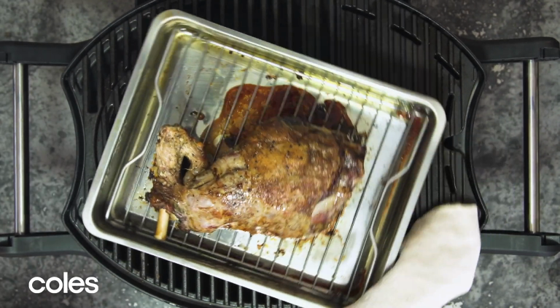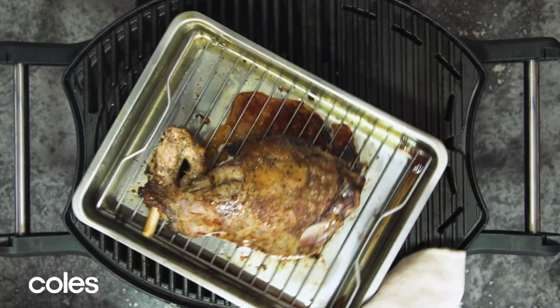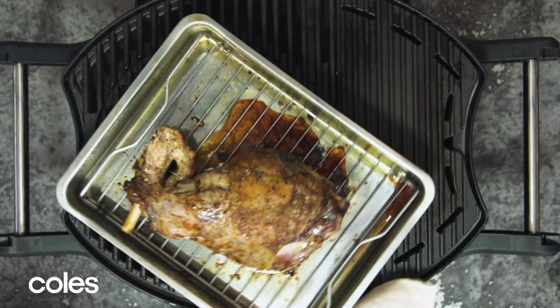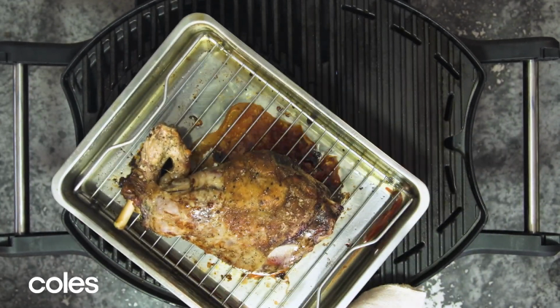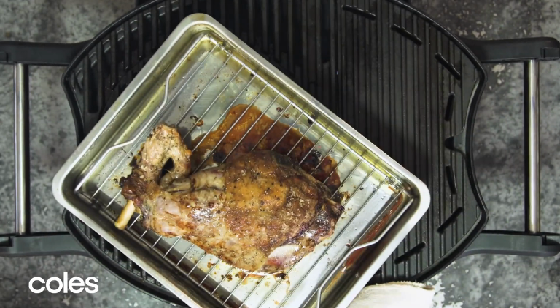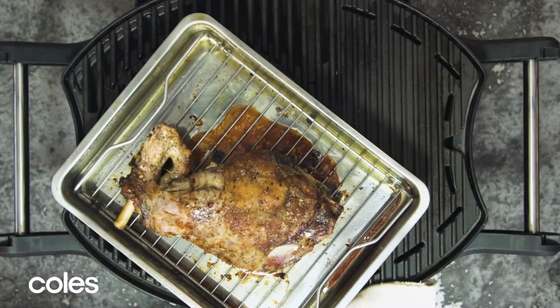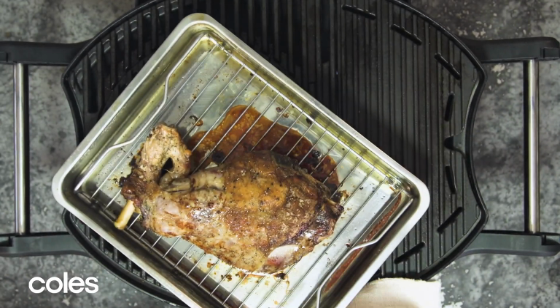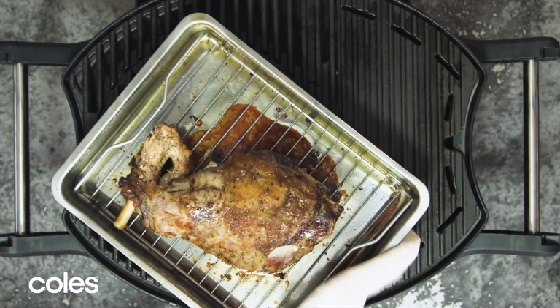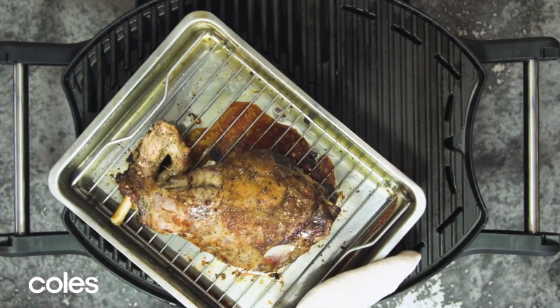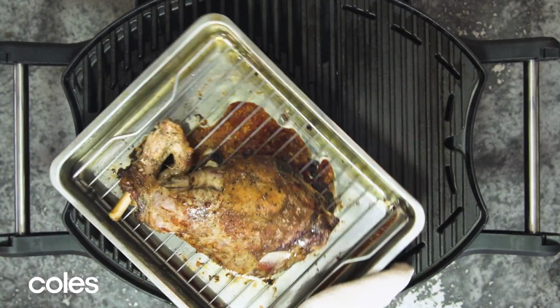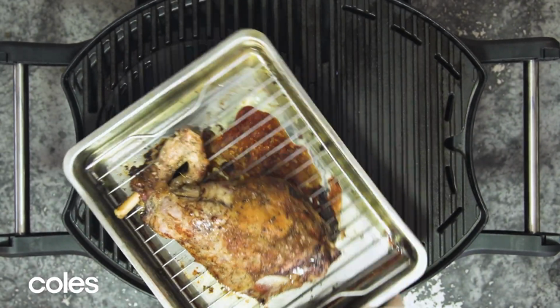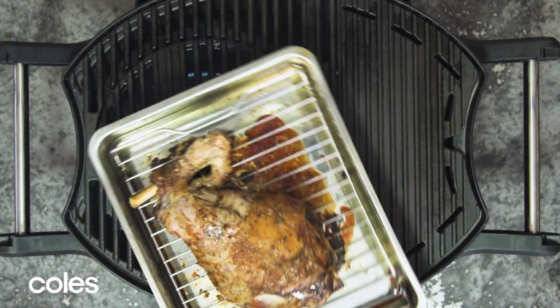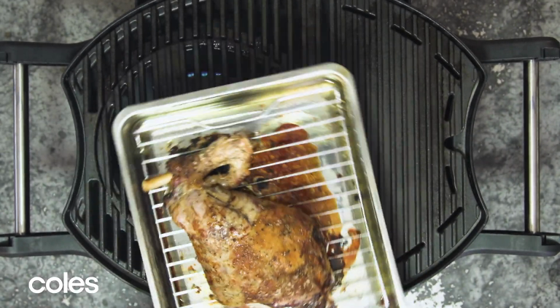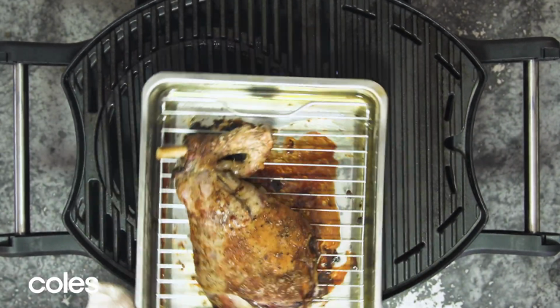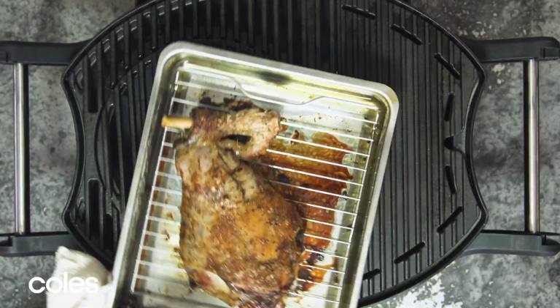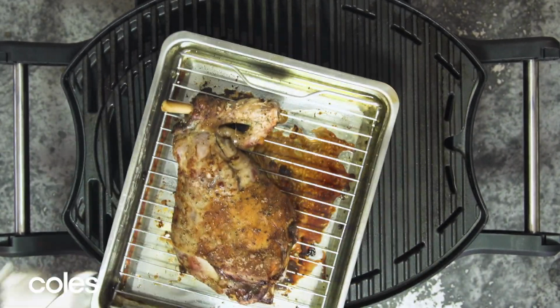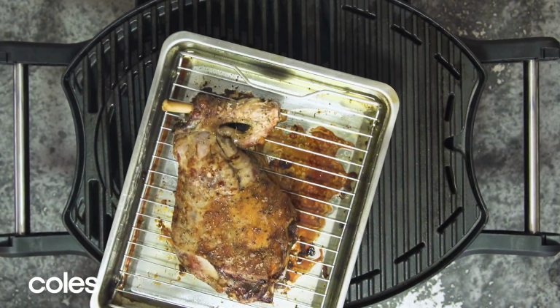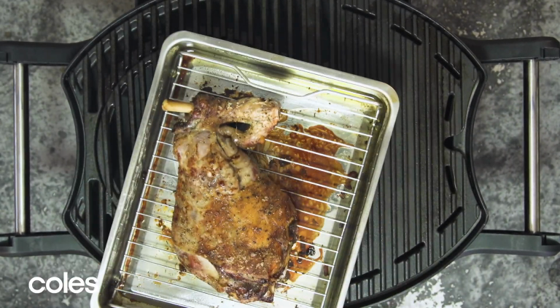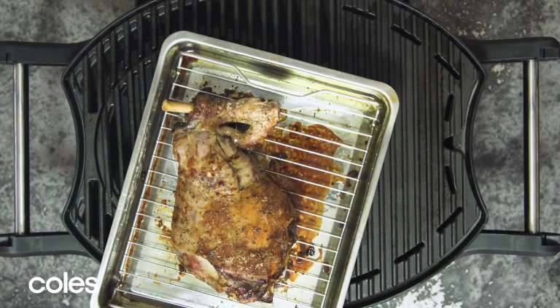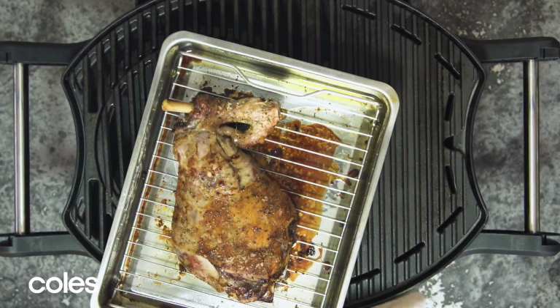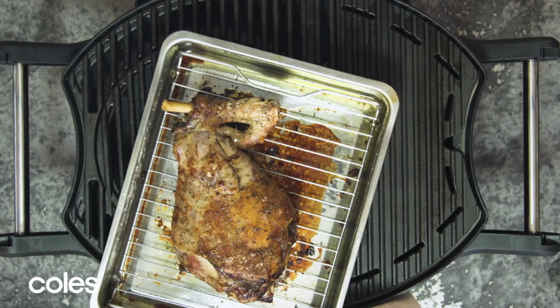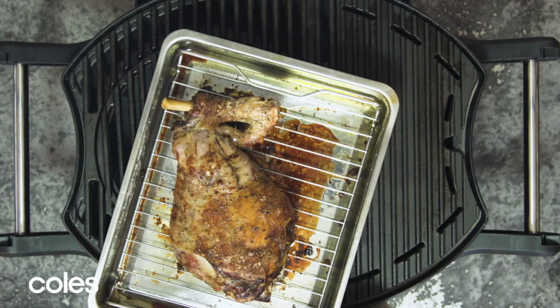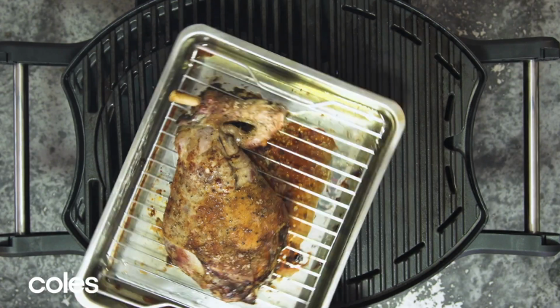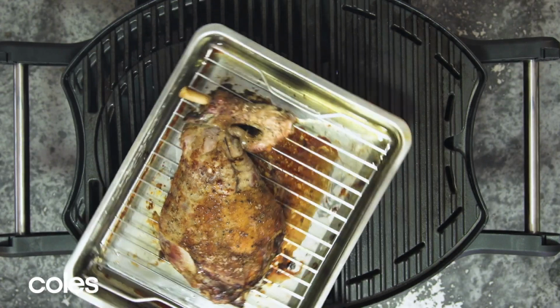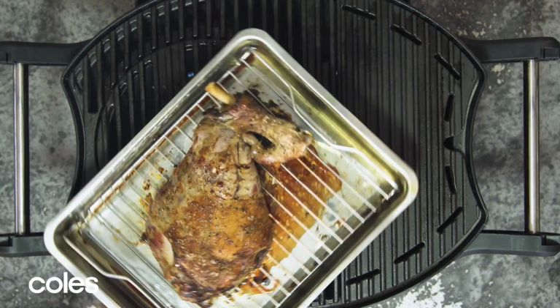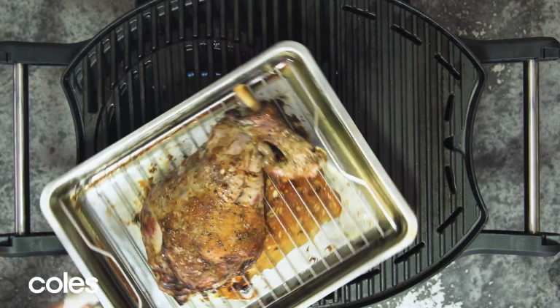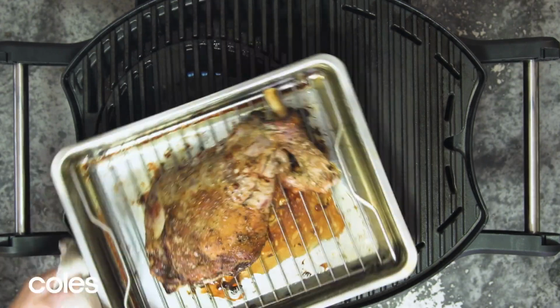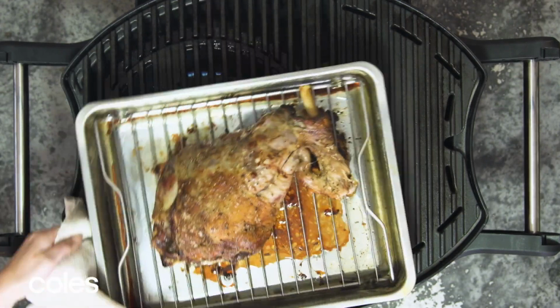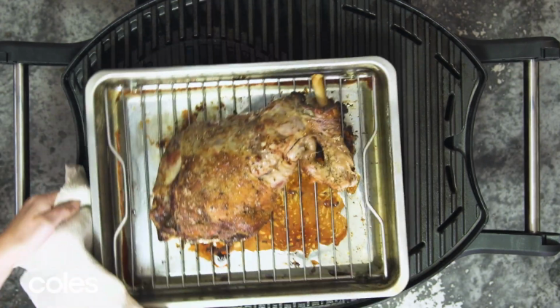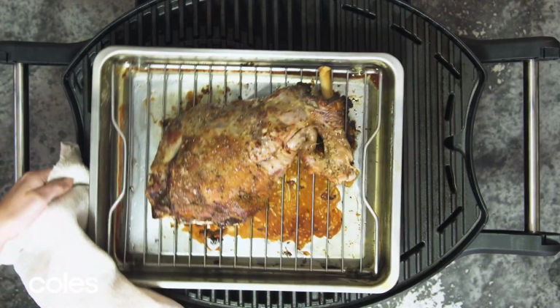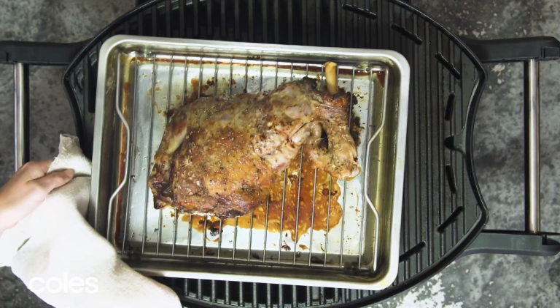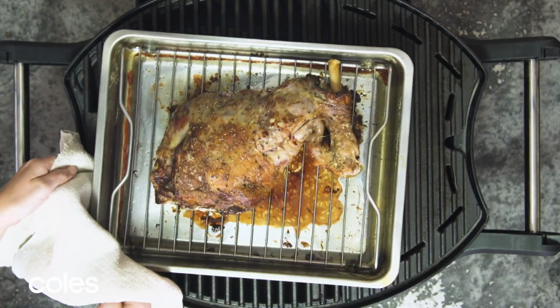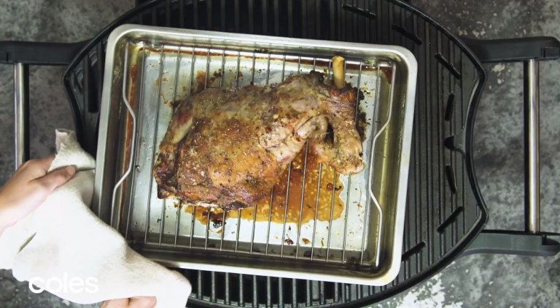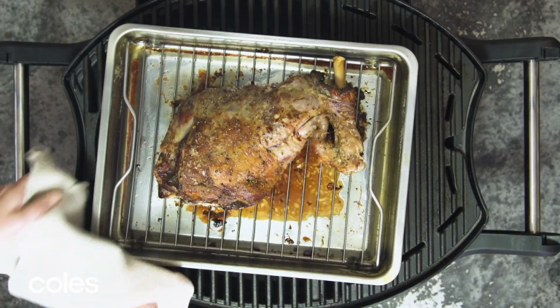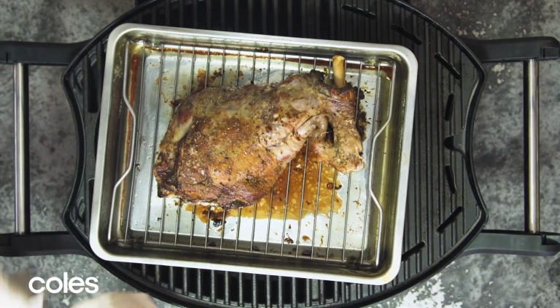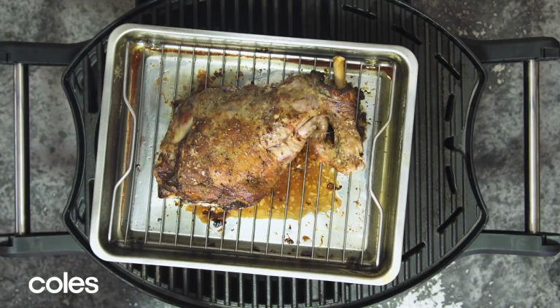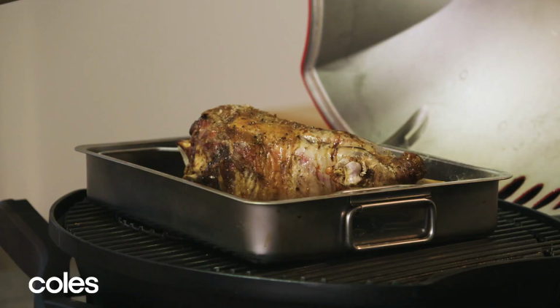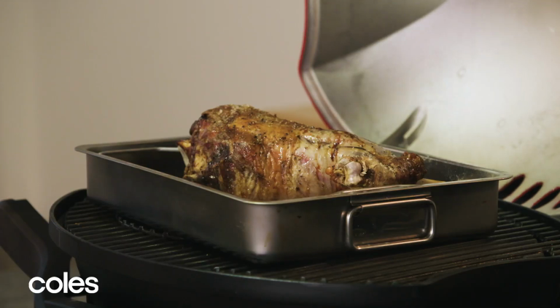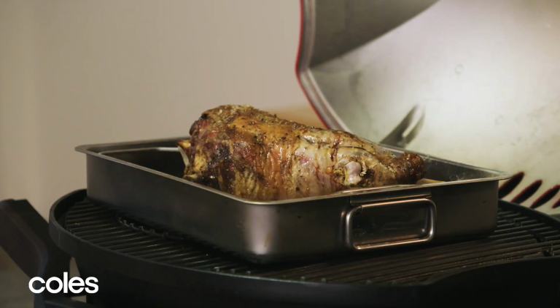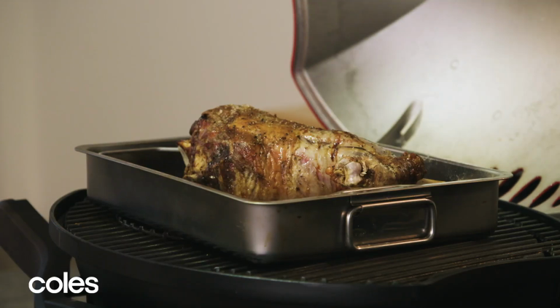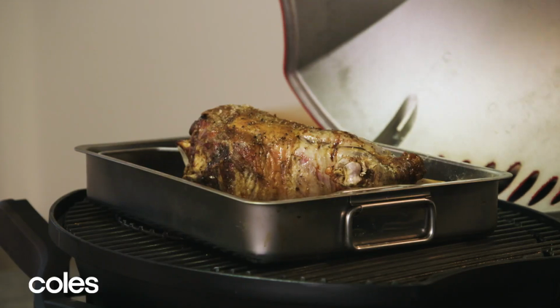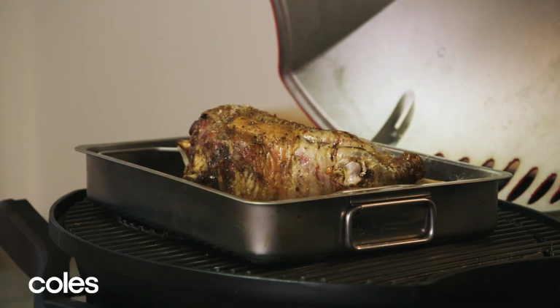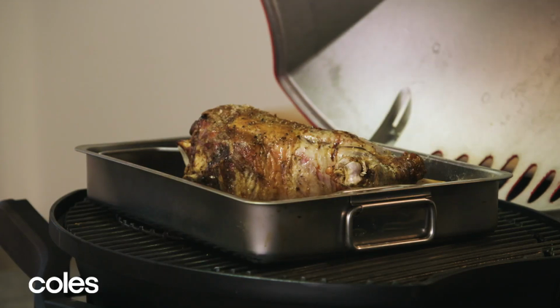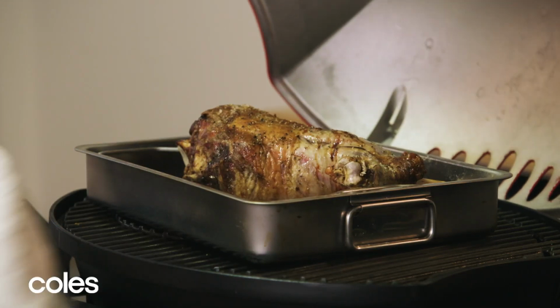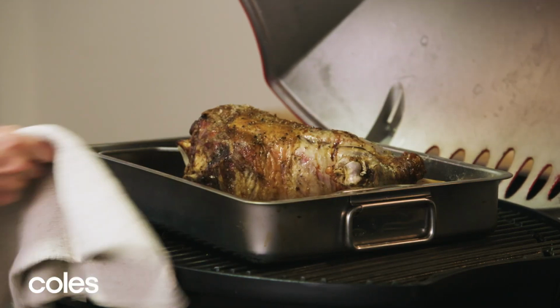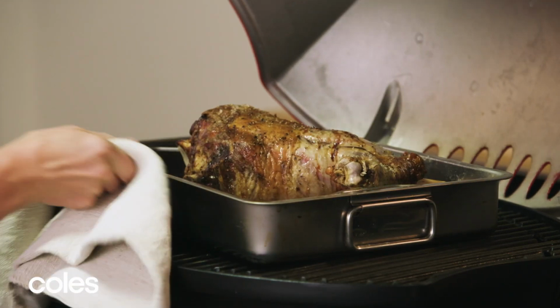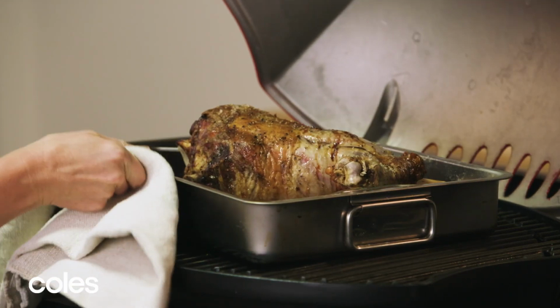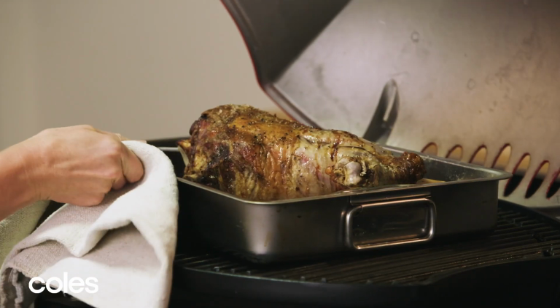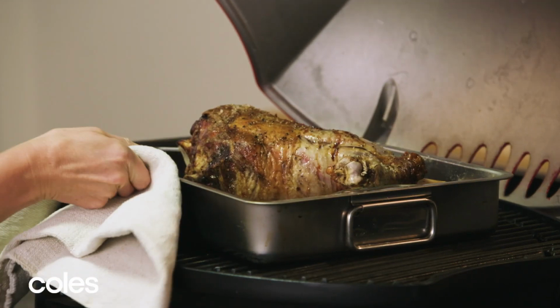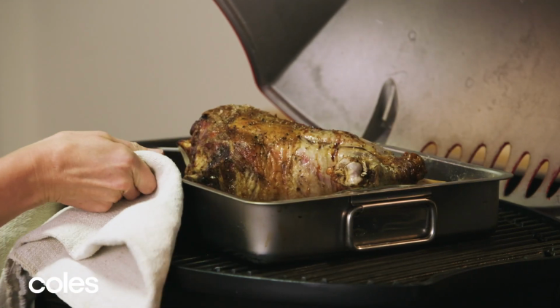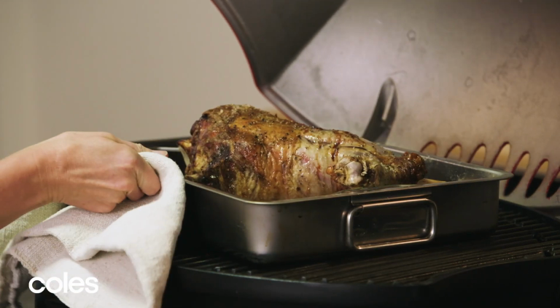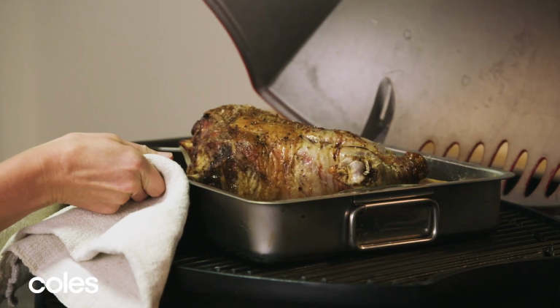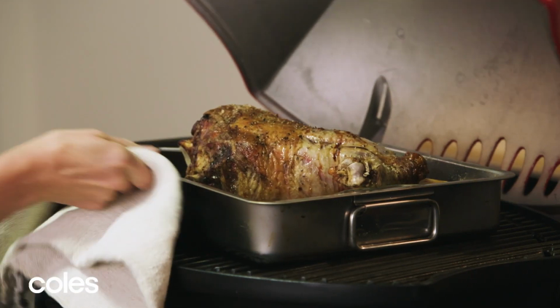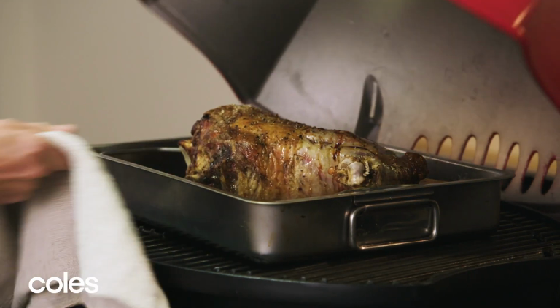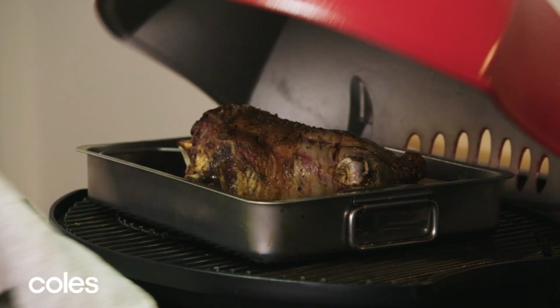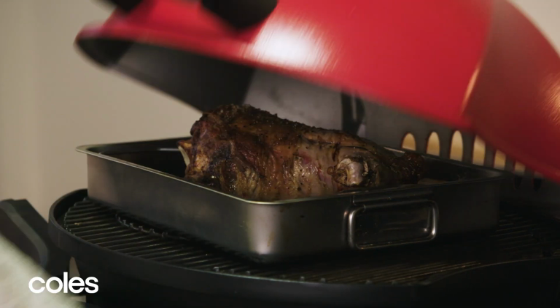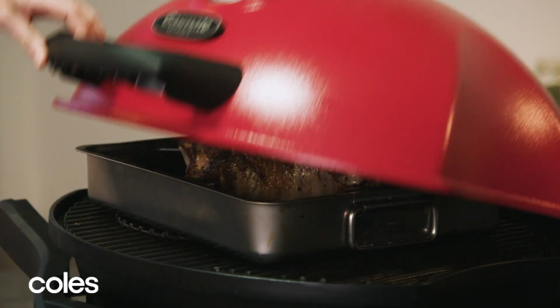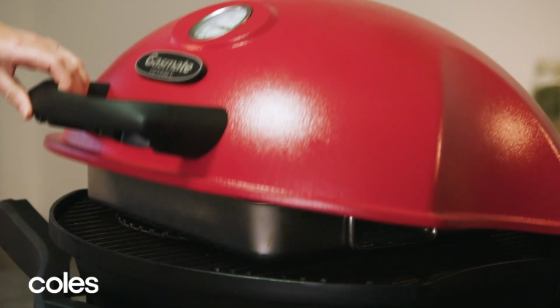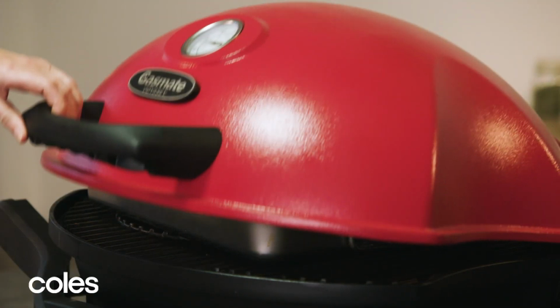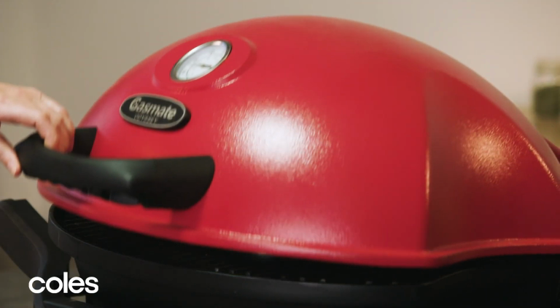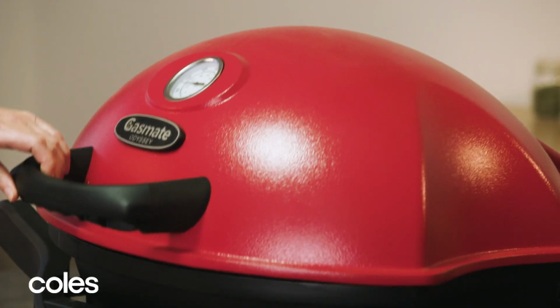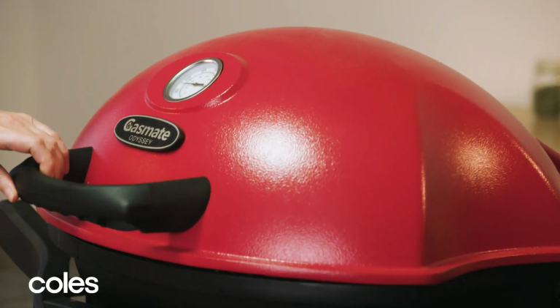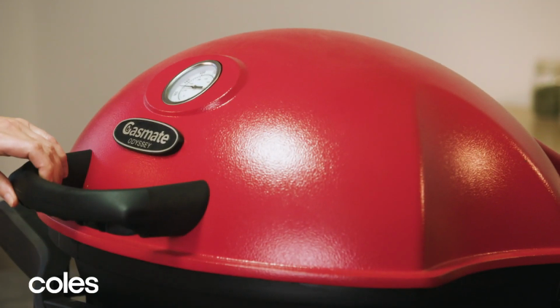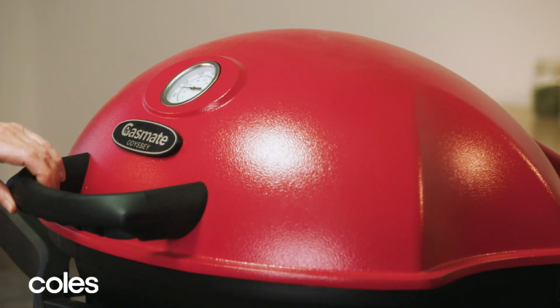If you don't have a covered barbecue, you can use your oven for this. Just preheat it to 190 degrees Celsius.